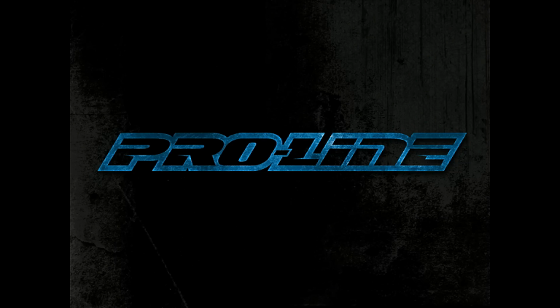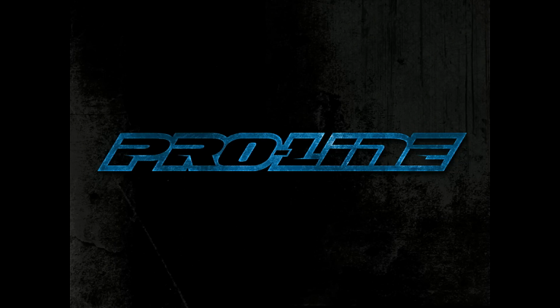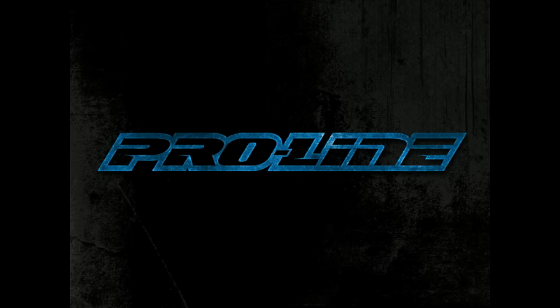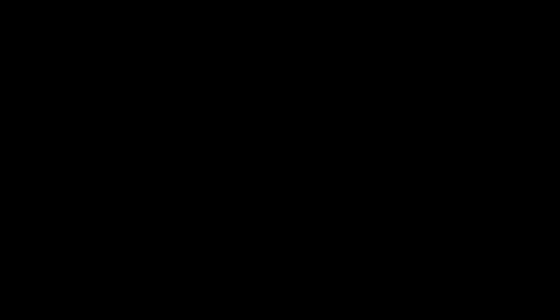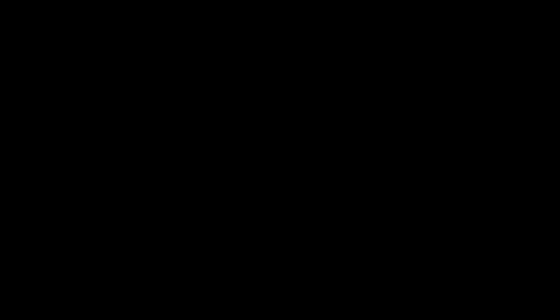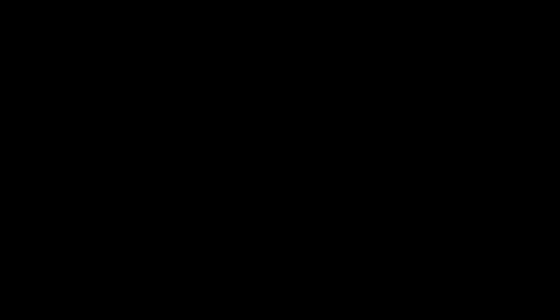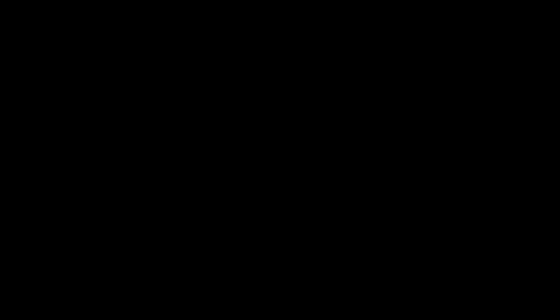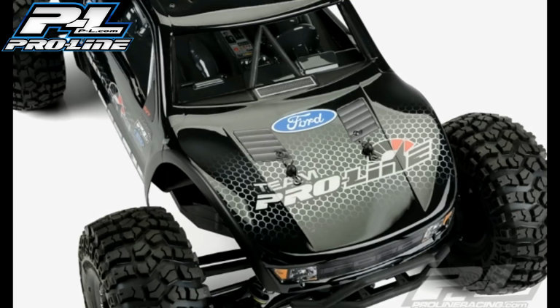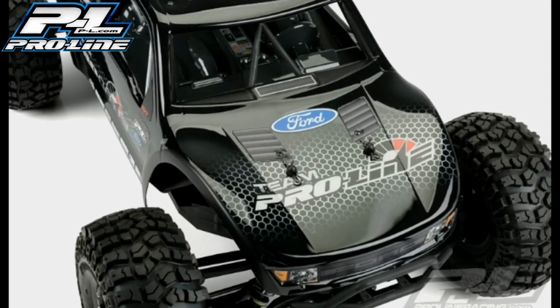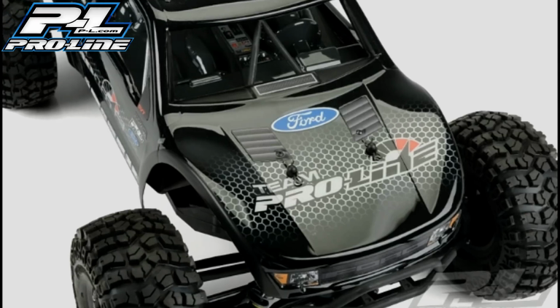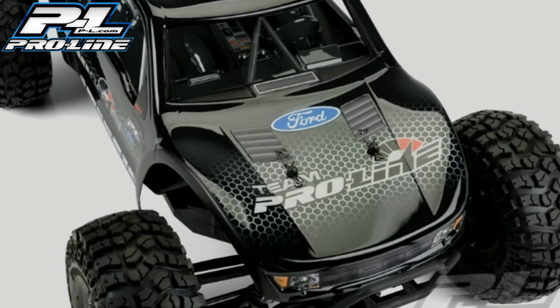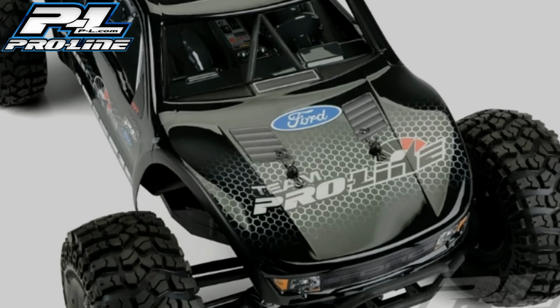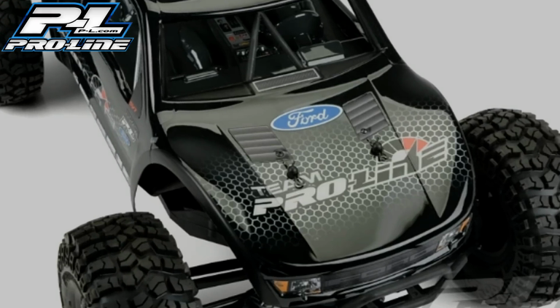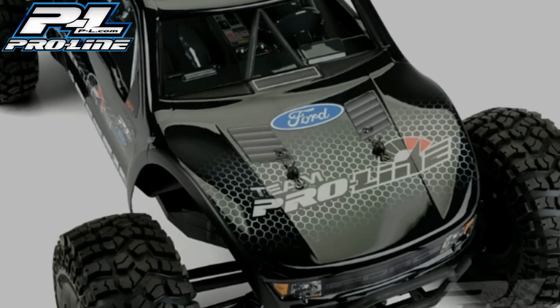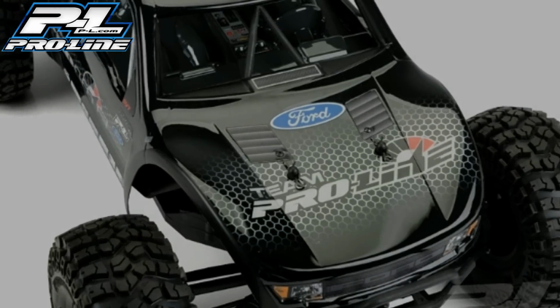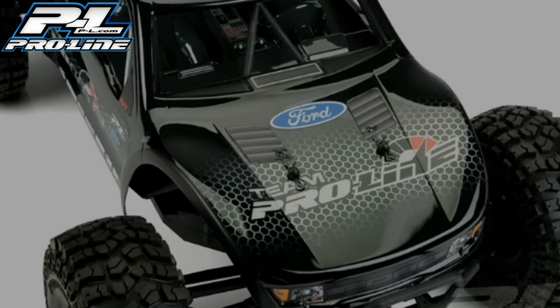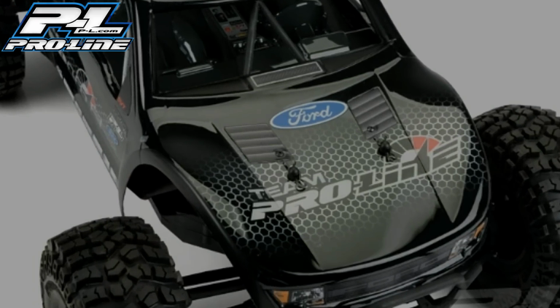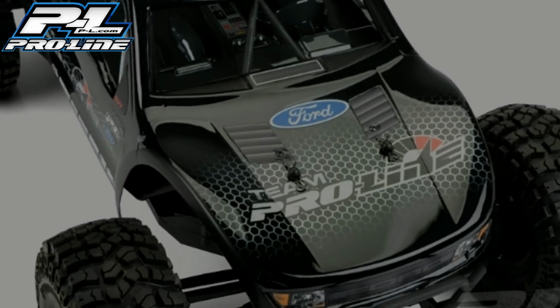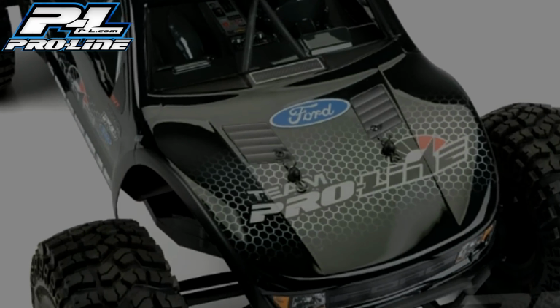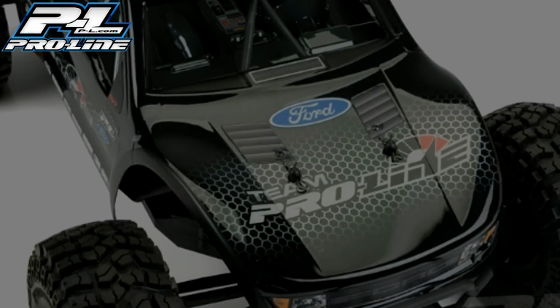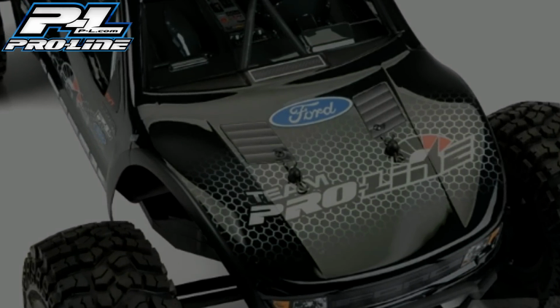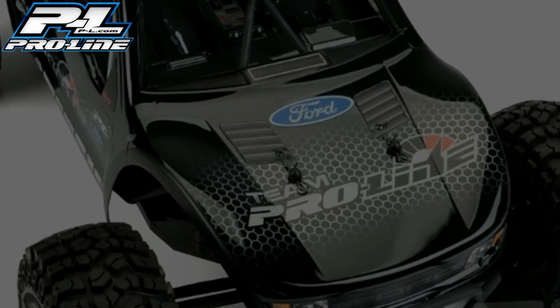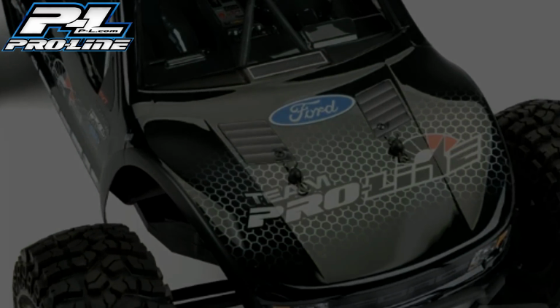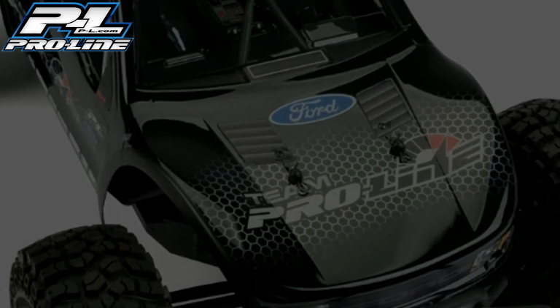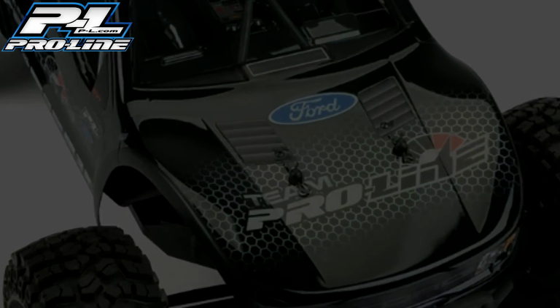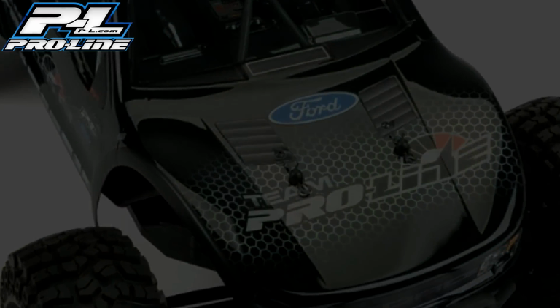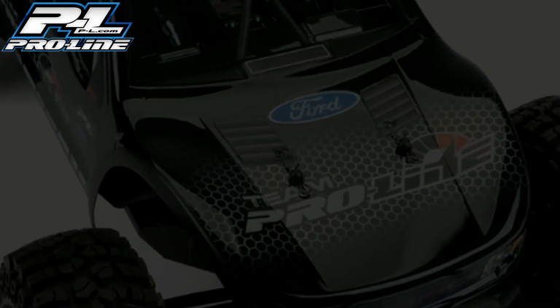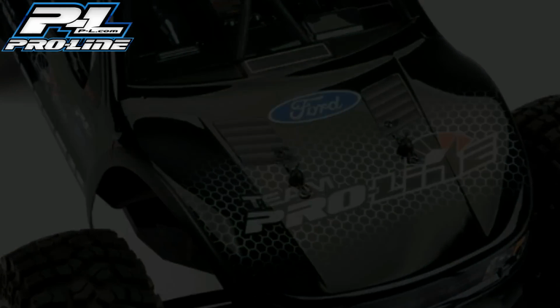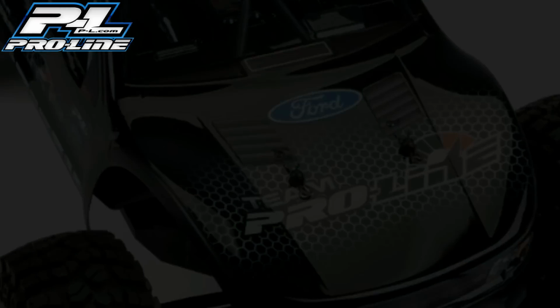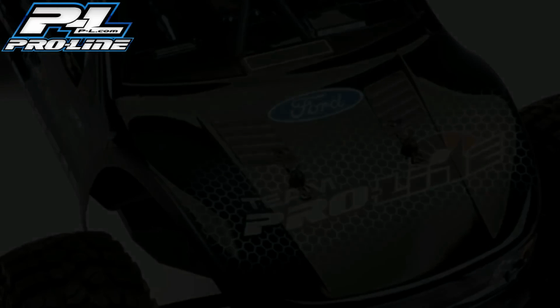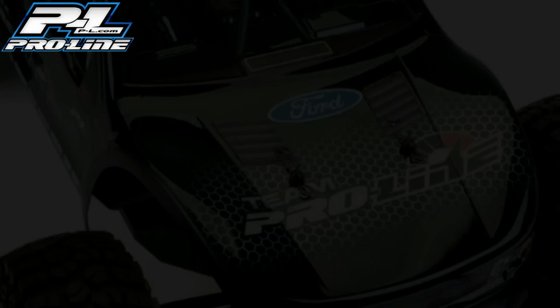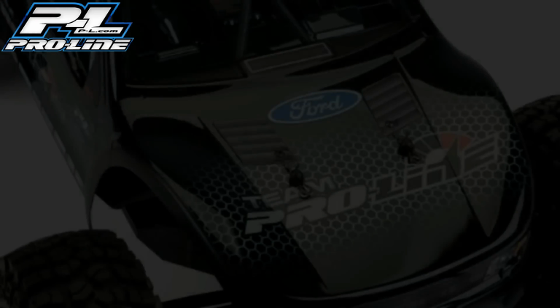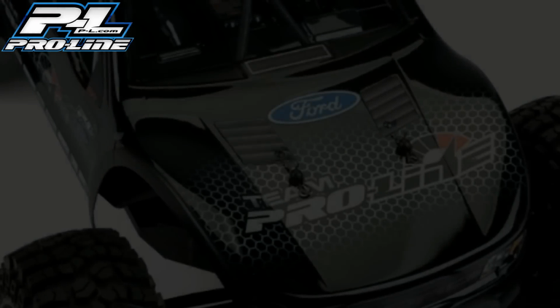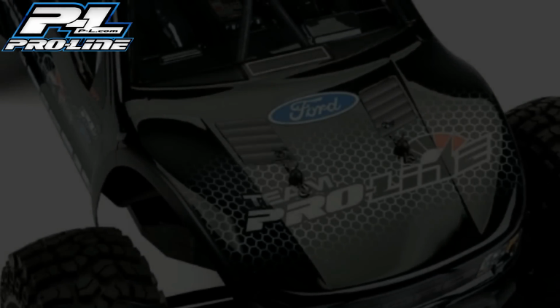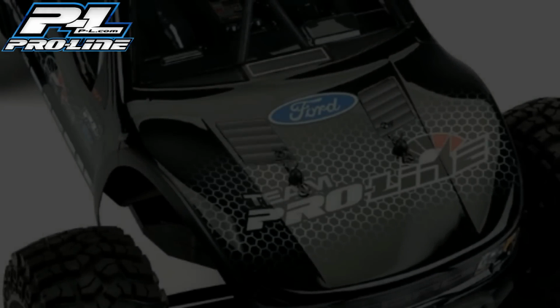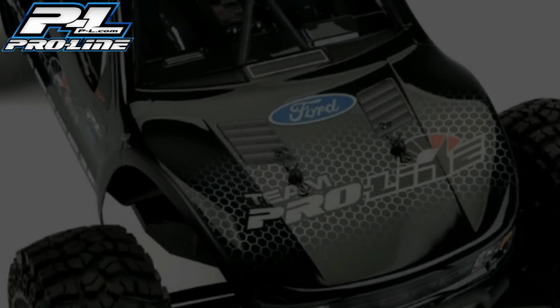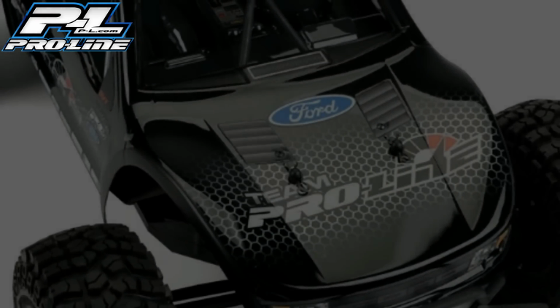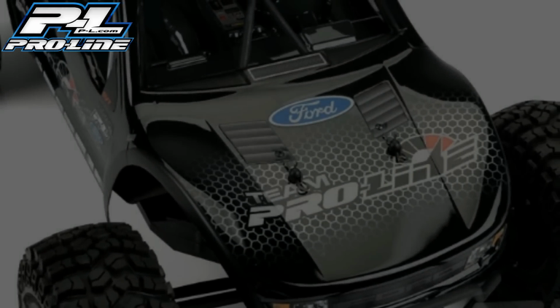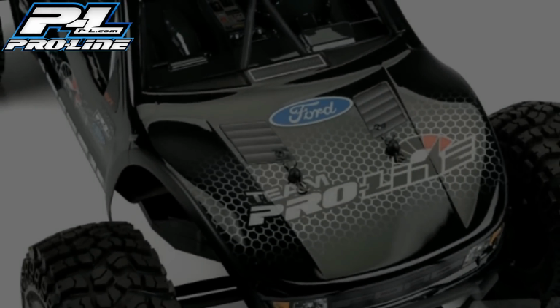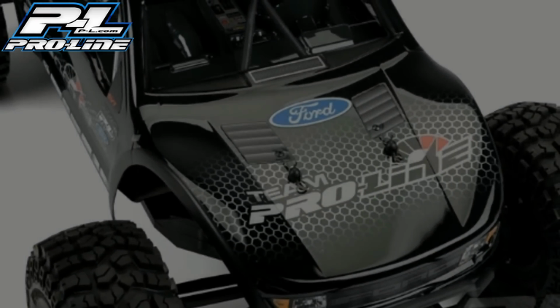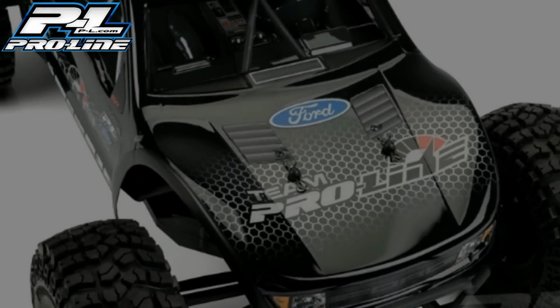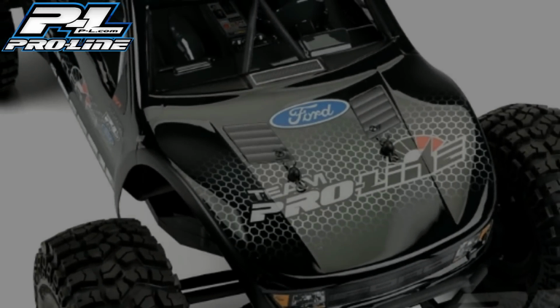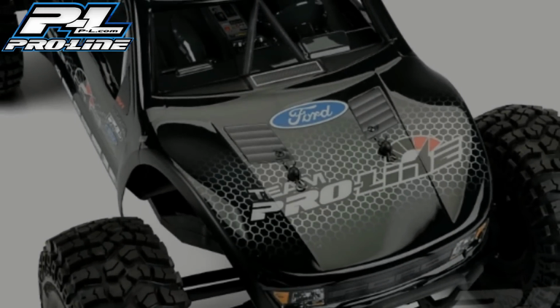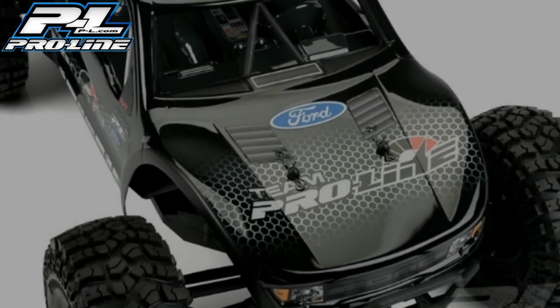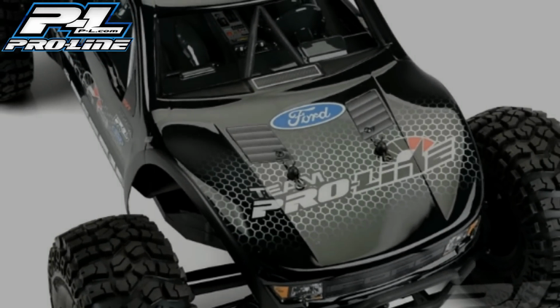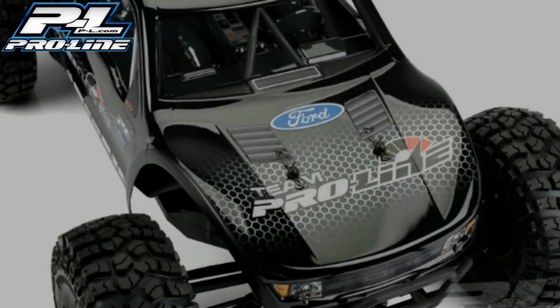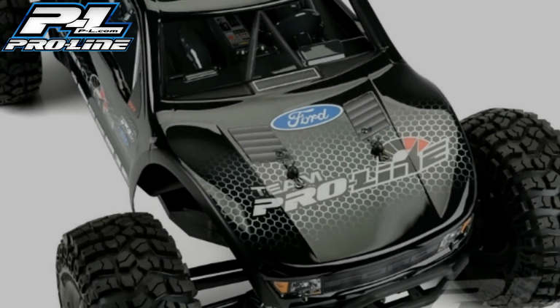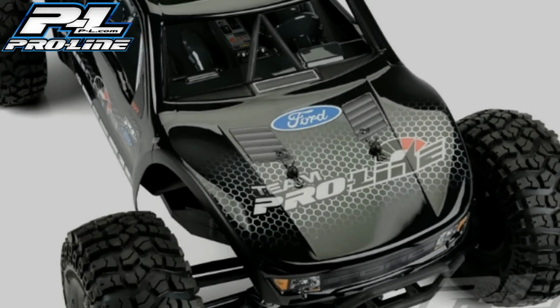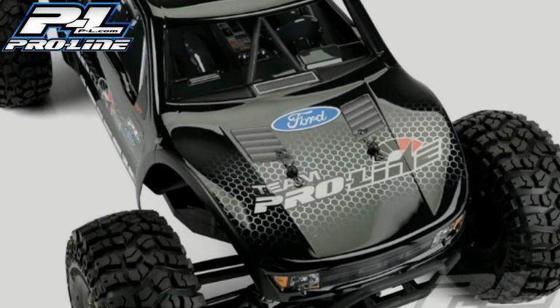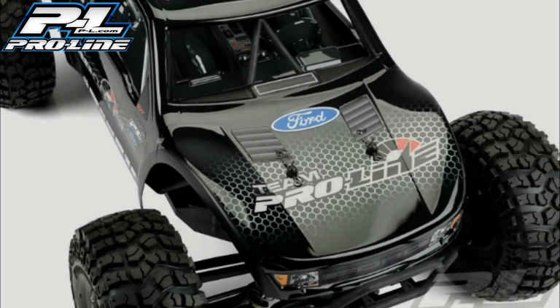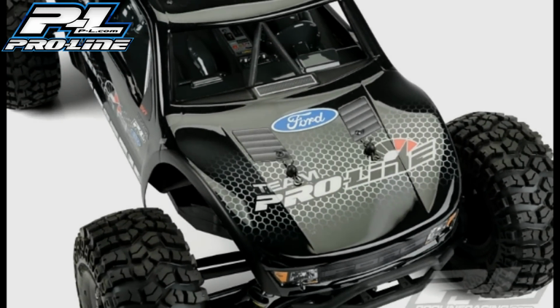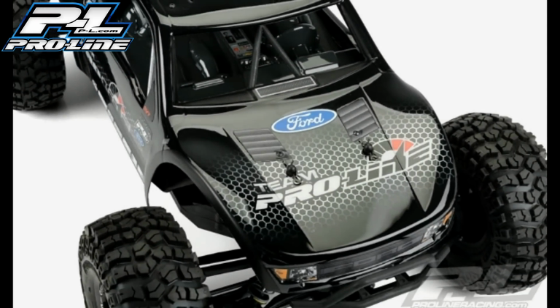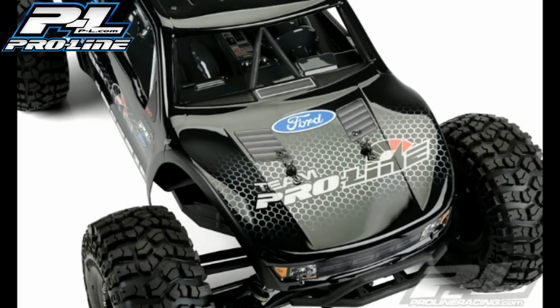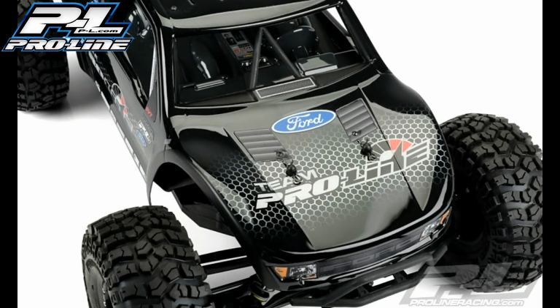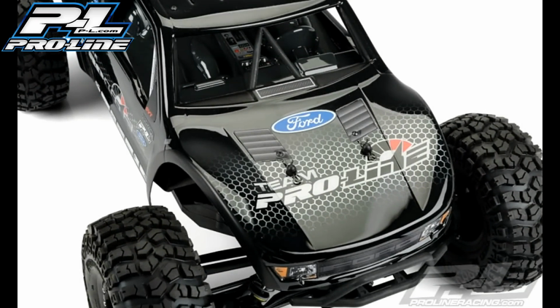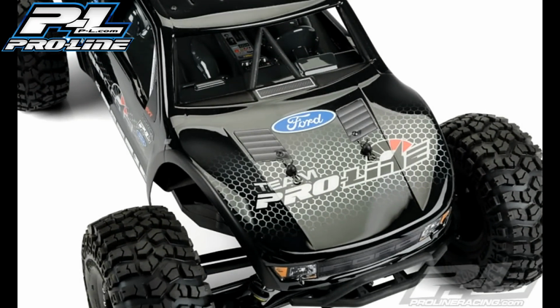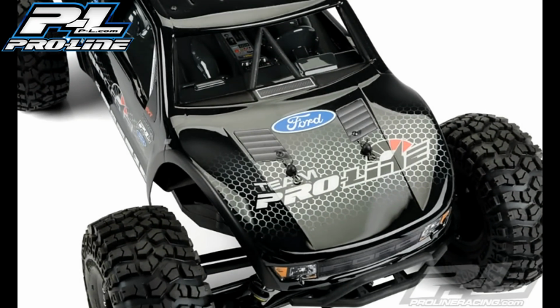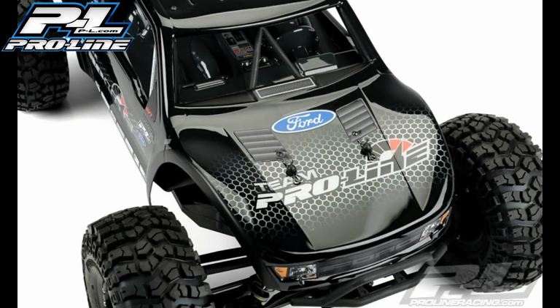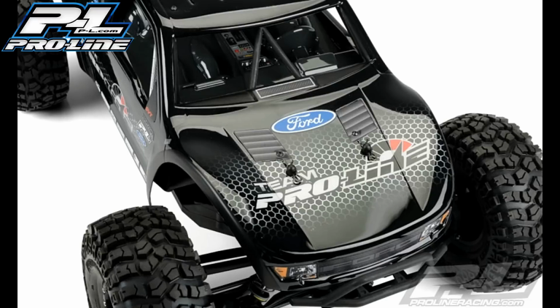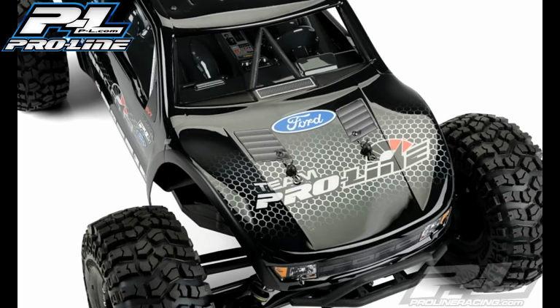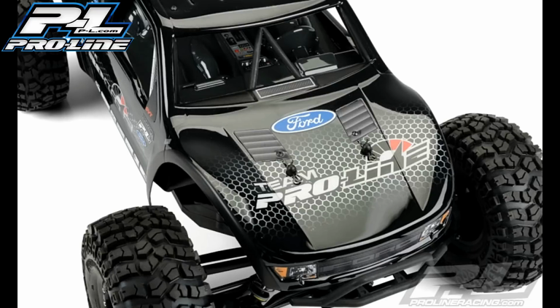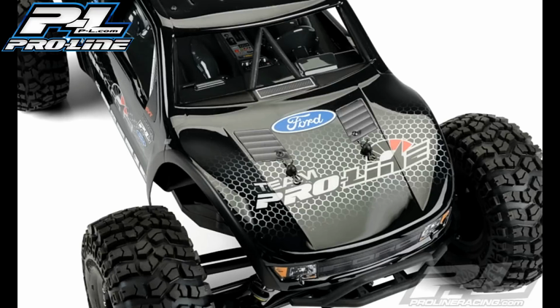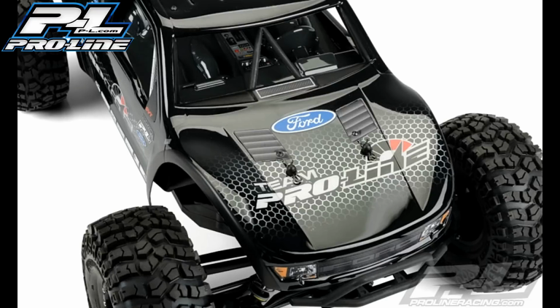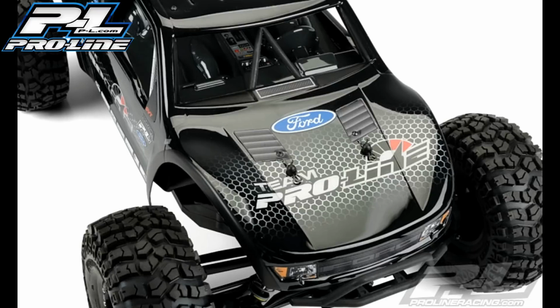In this episode, we're going to be laying down the masking for the Proline F-150 Raptor body, the Black Ops 3 body.